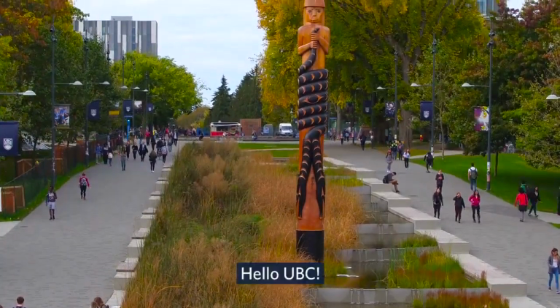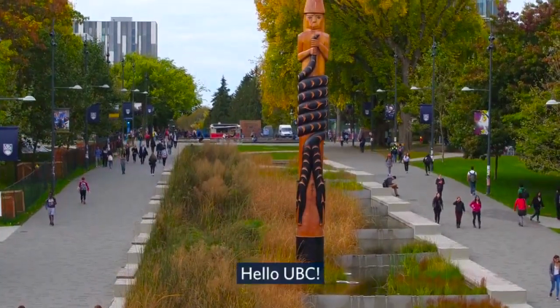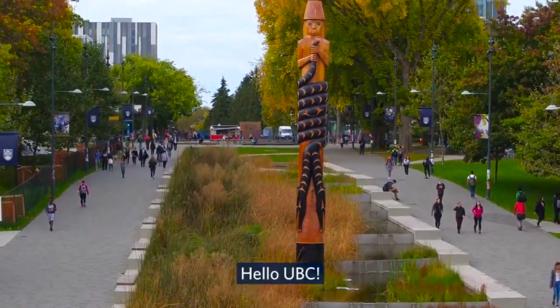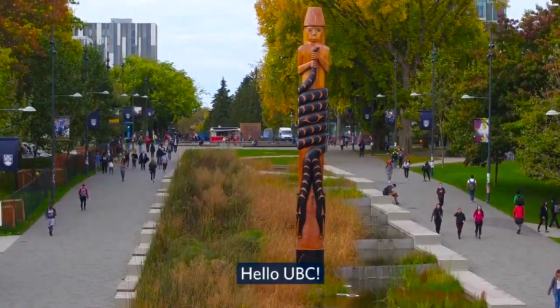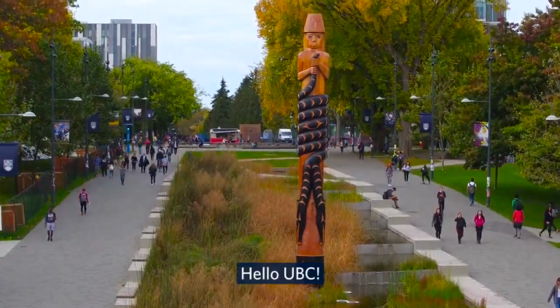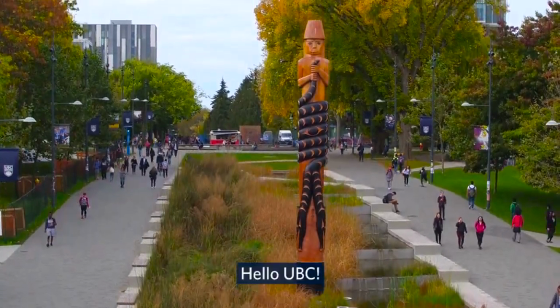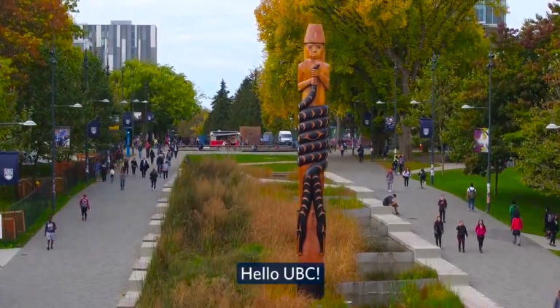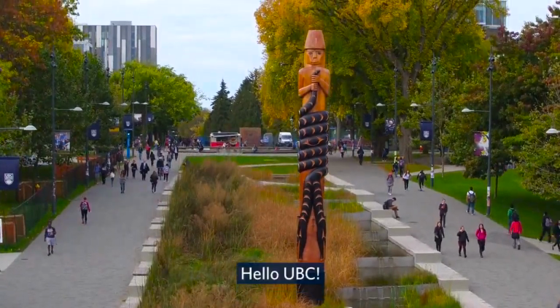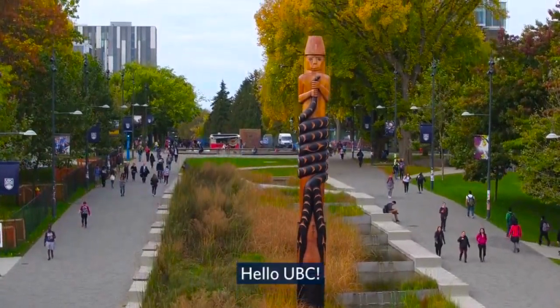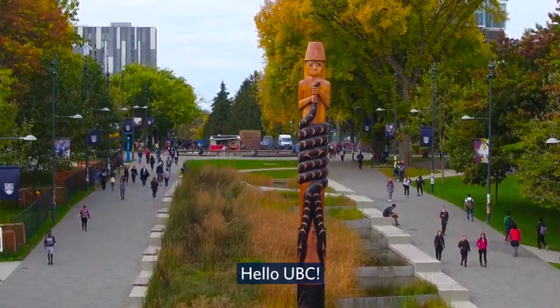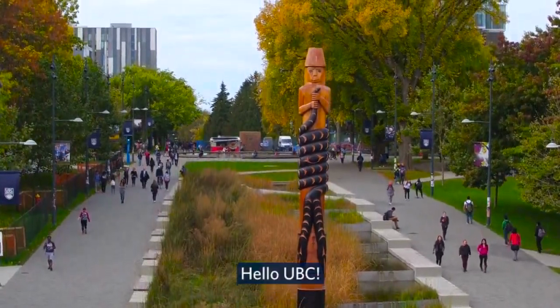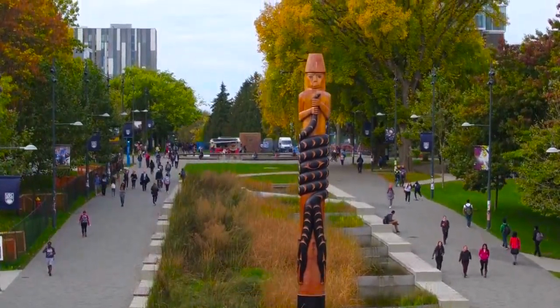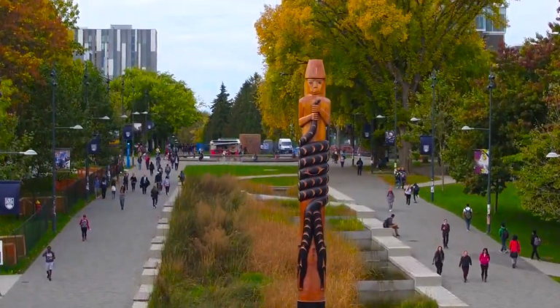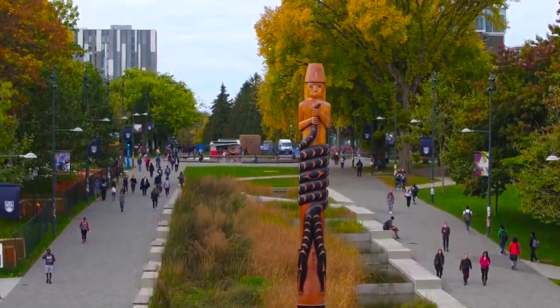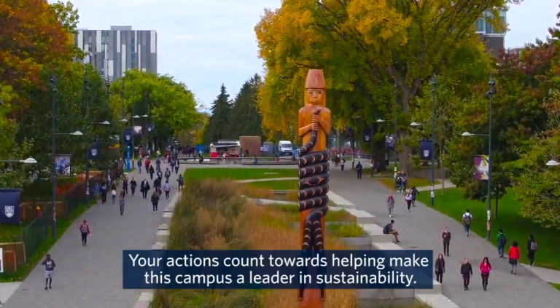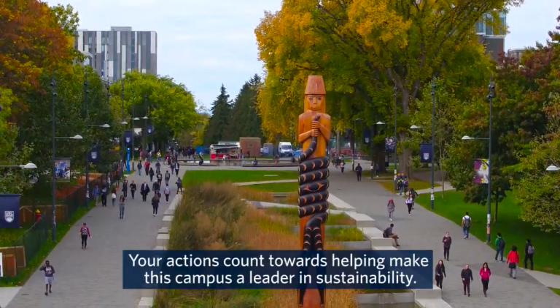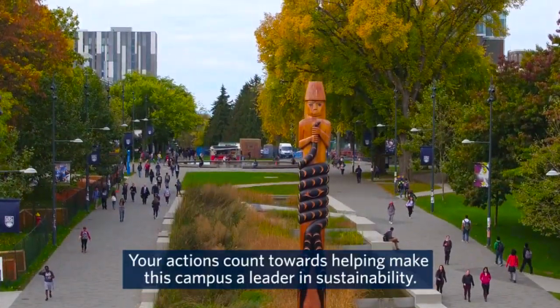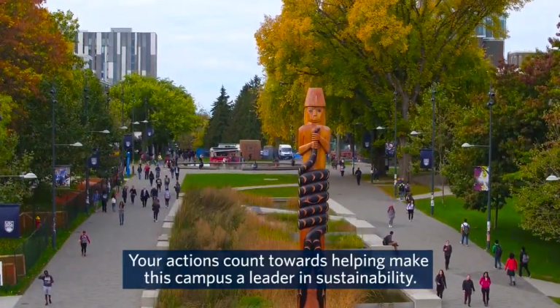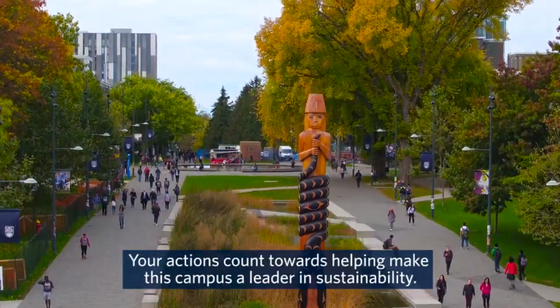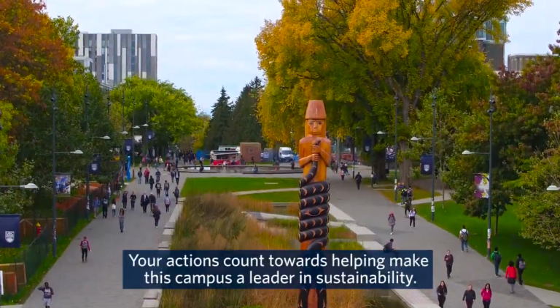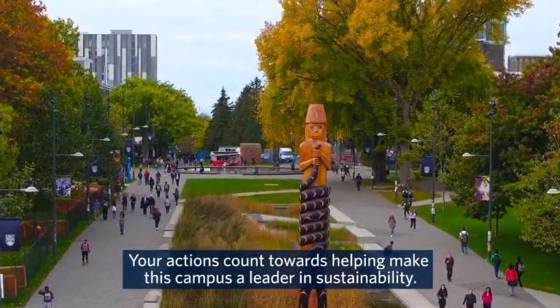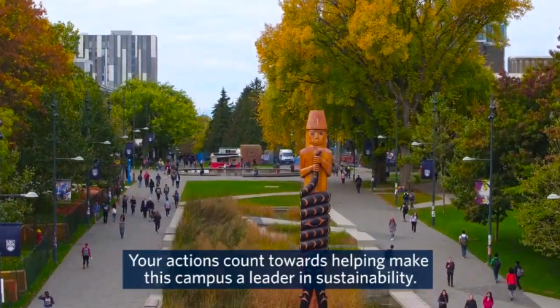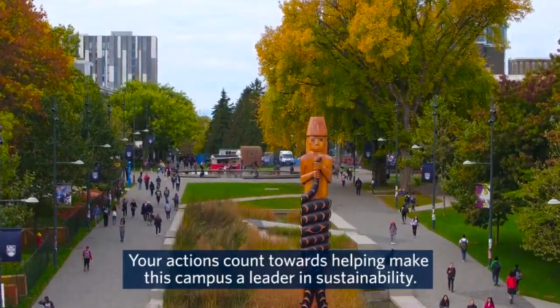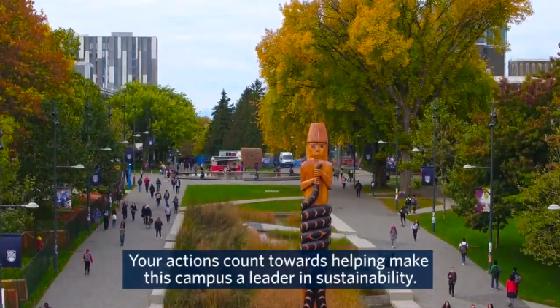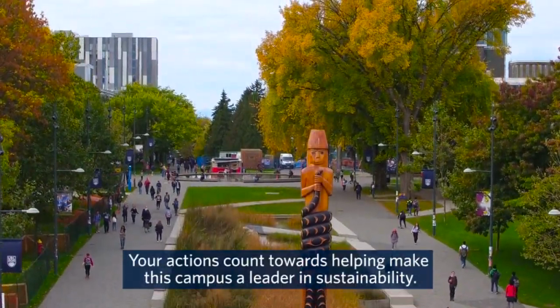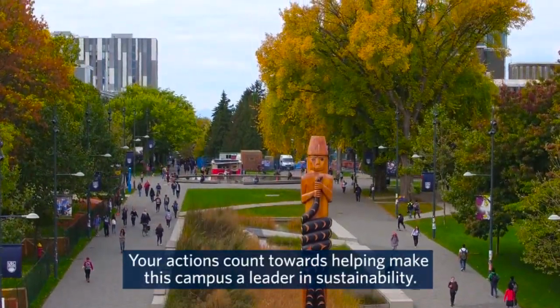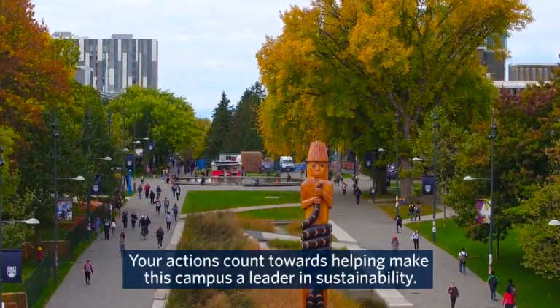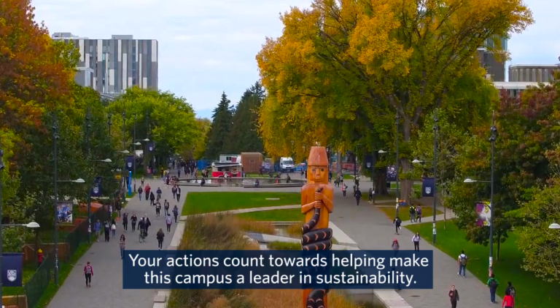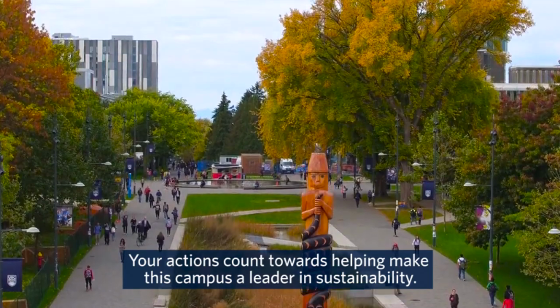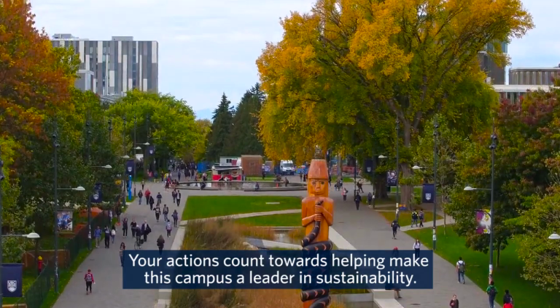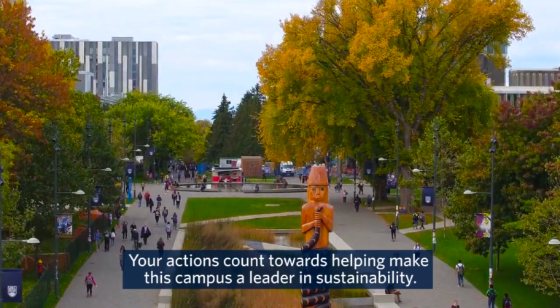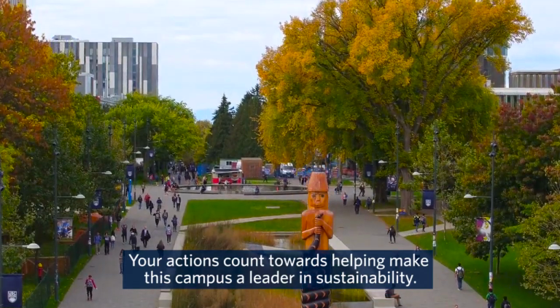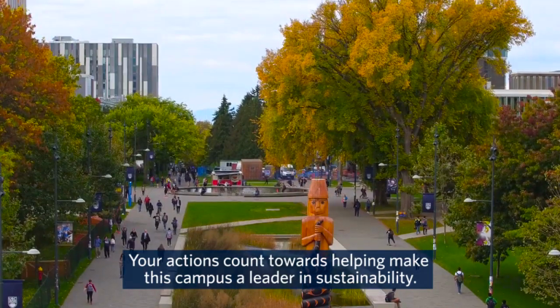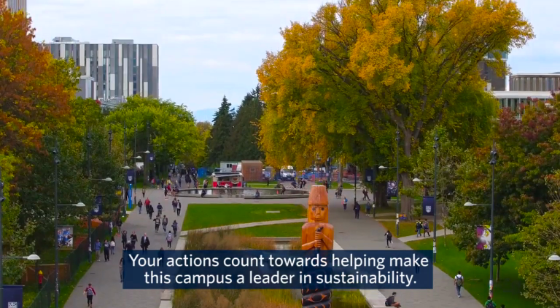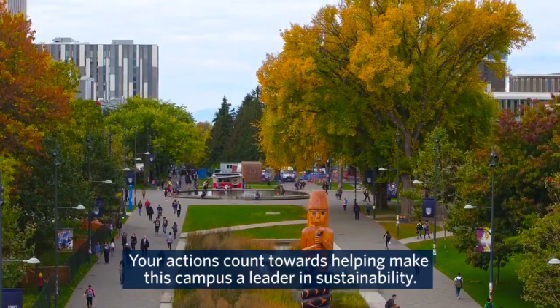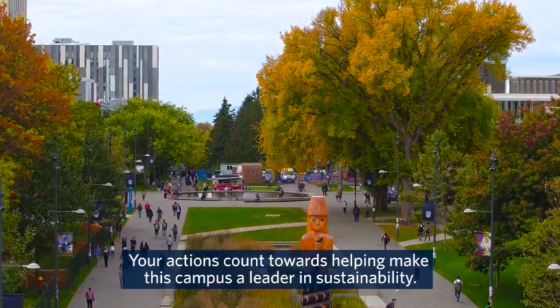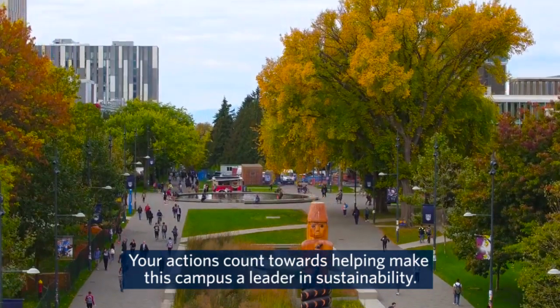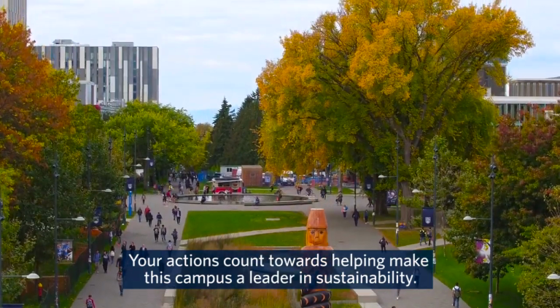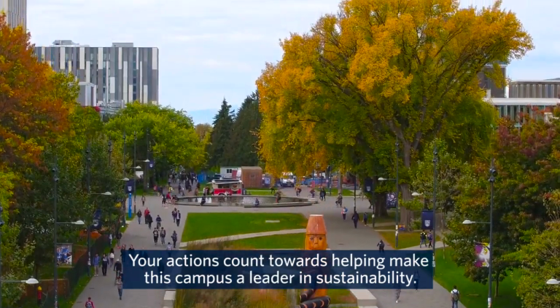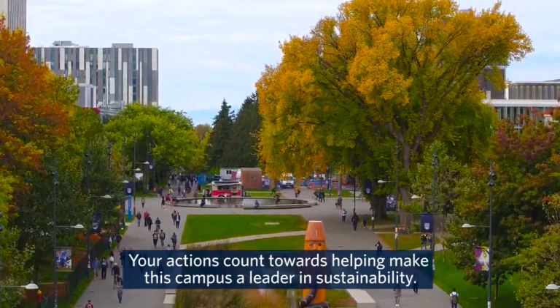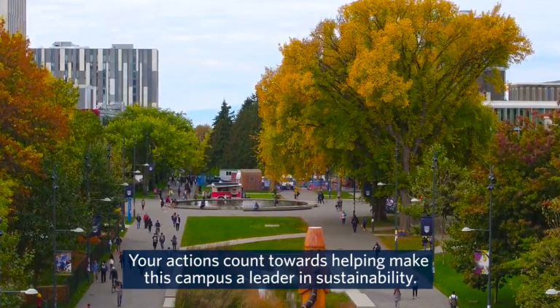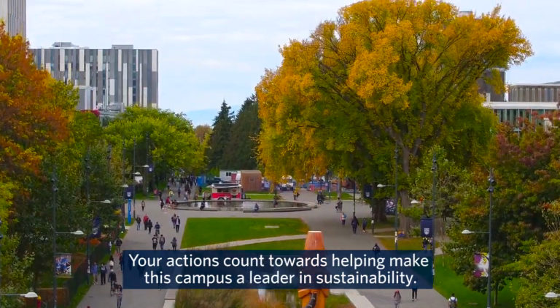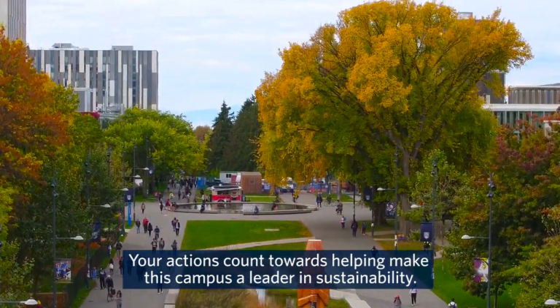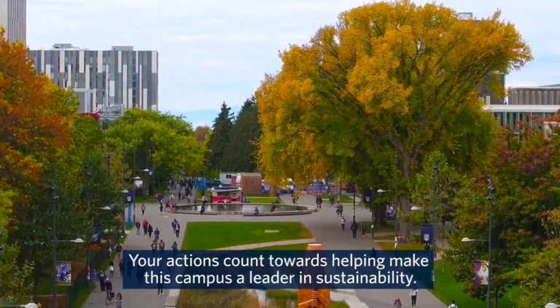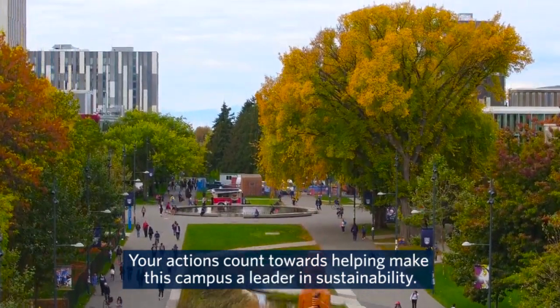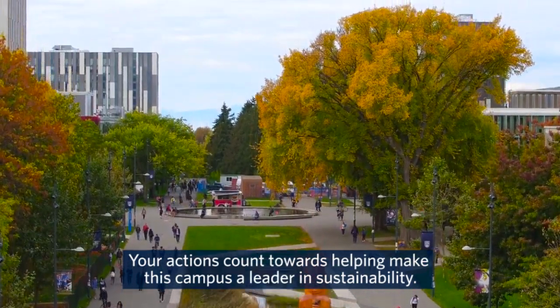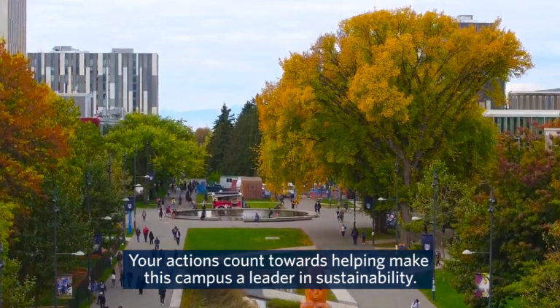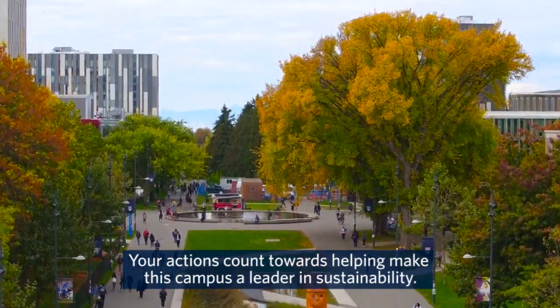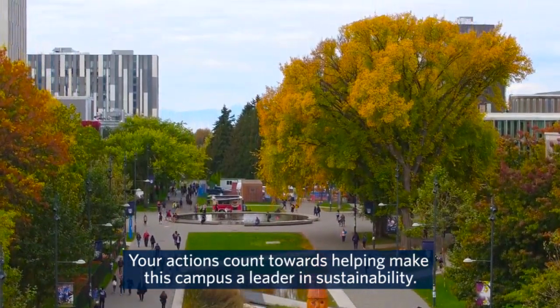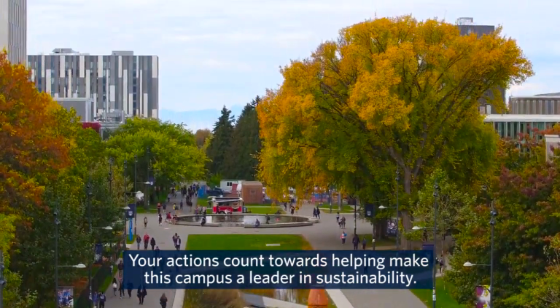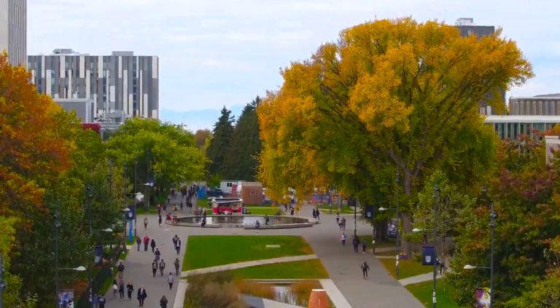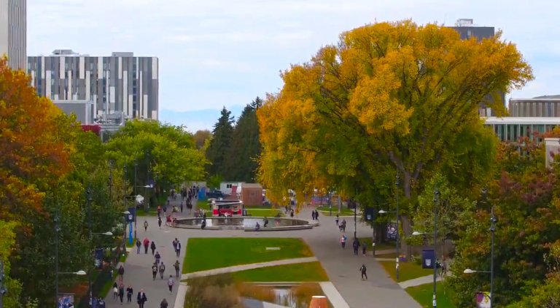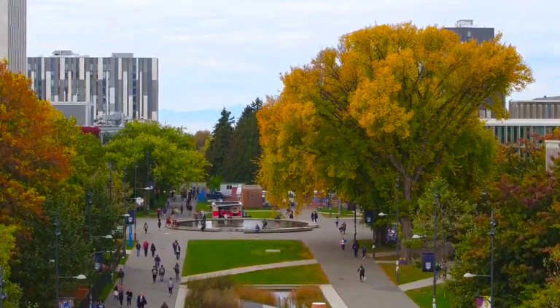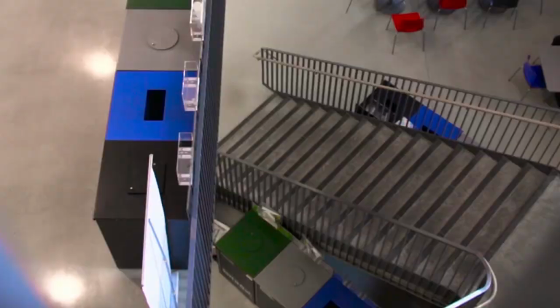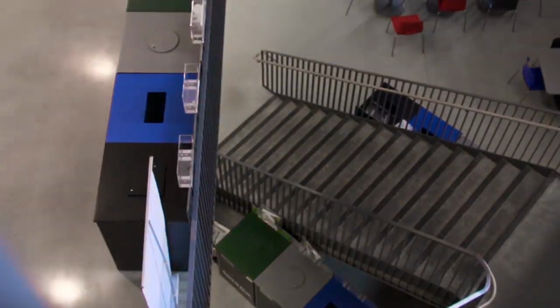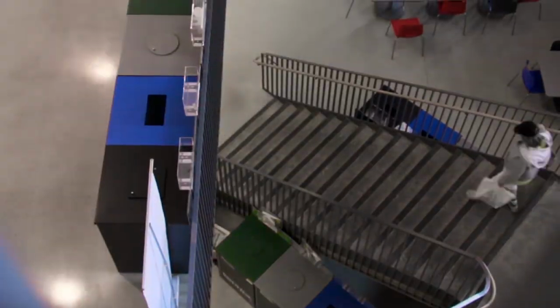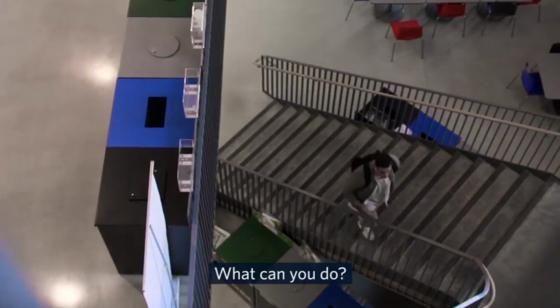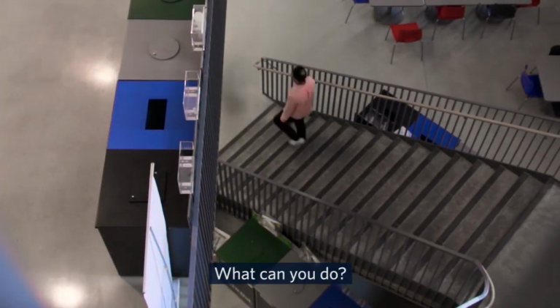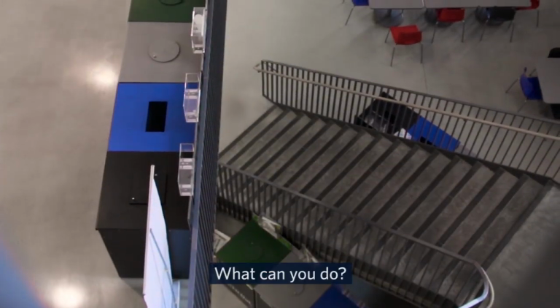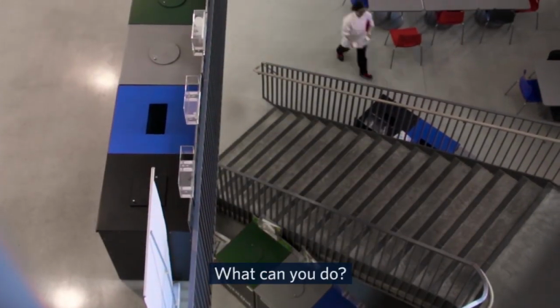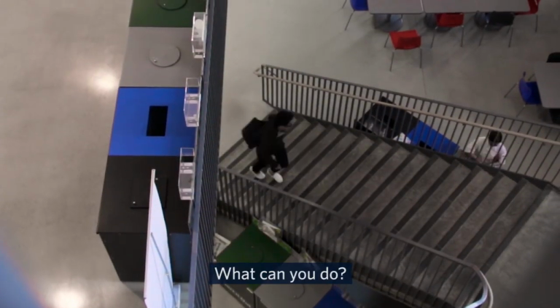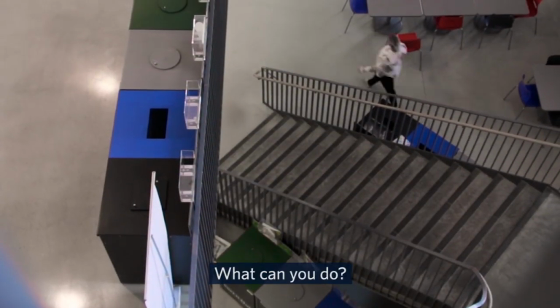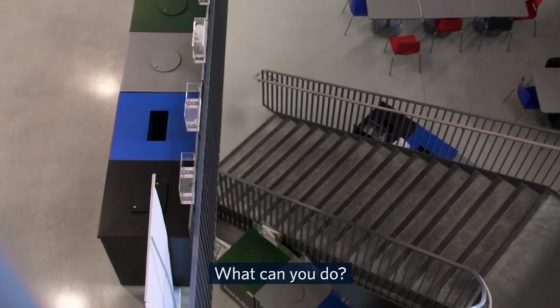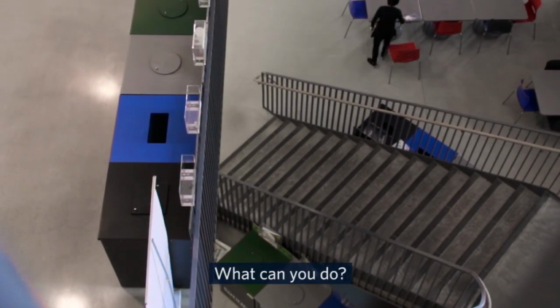Hello UBC. Your actions count towards helping make this campus a leader in sustainability. What can you do?